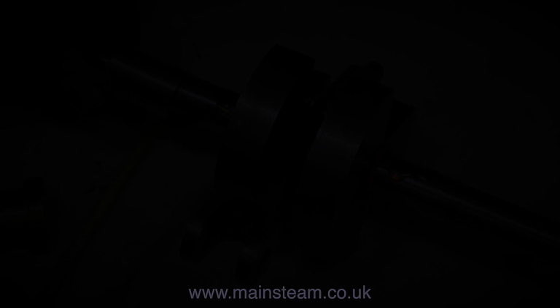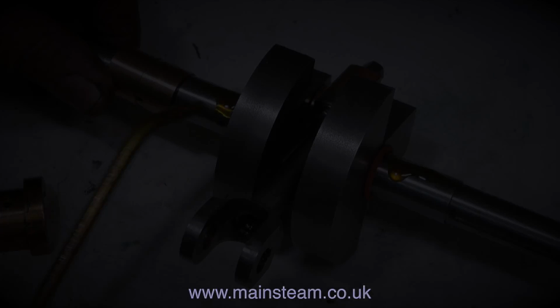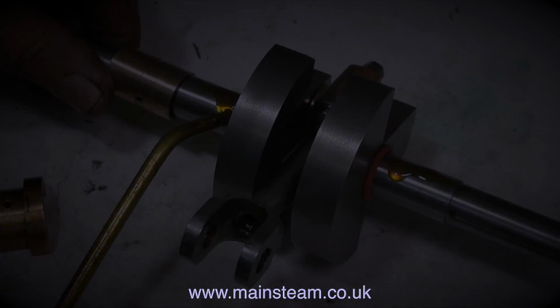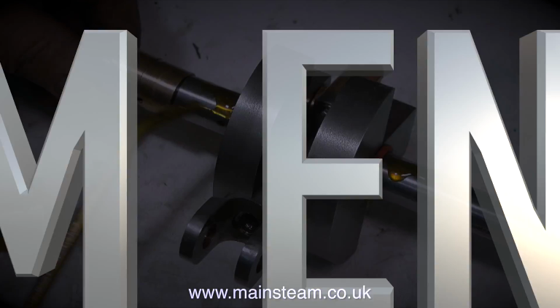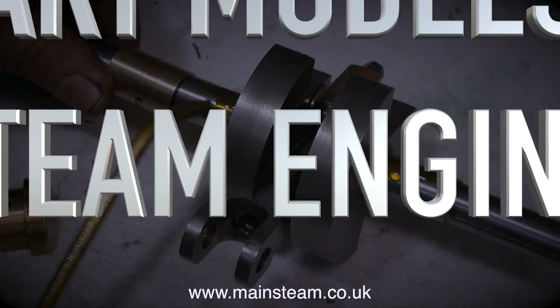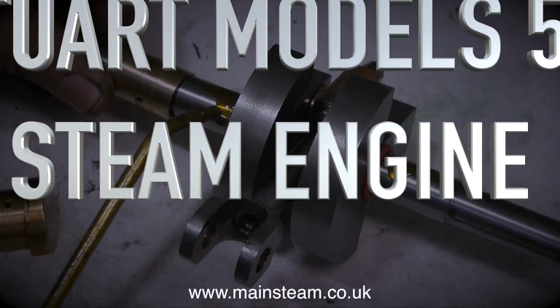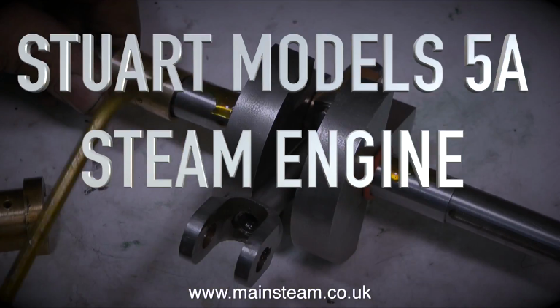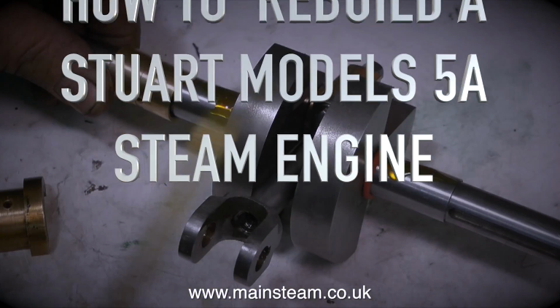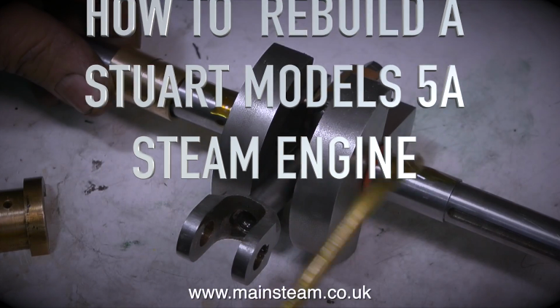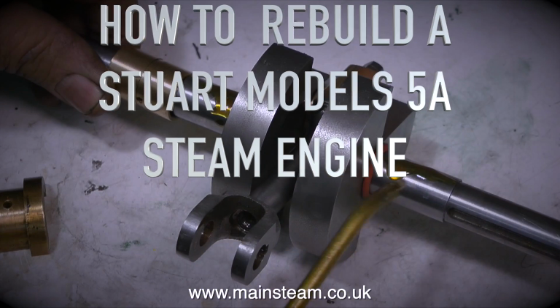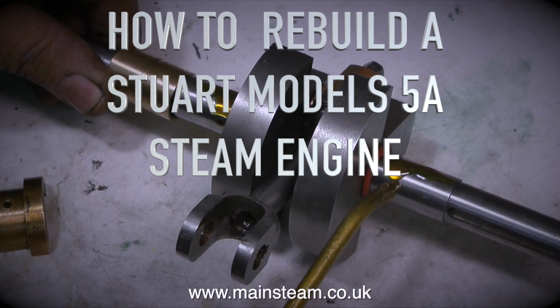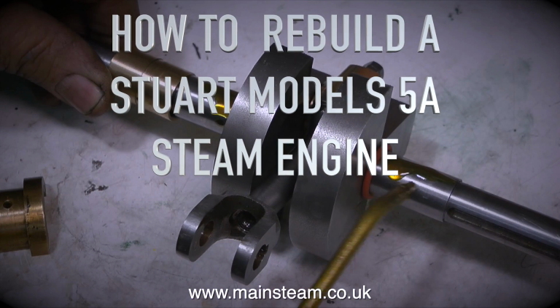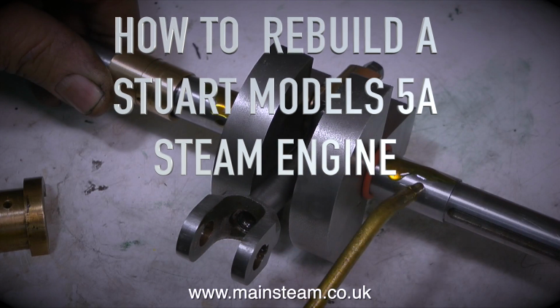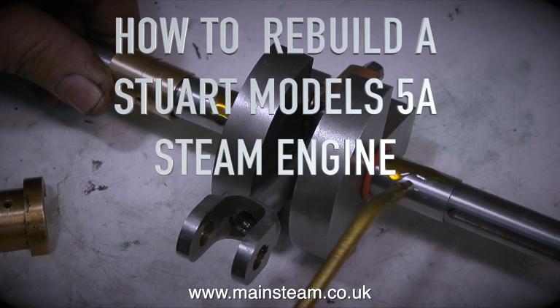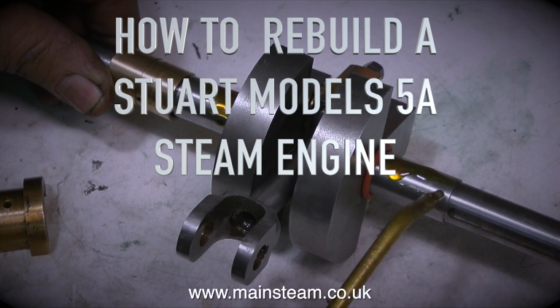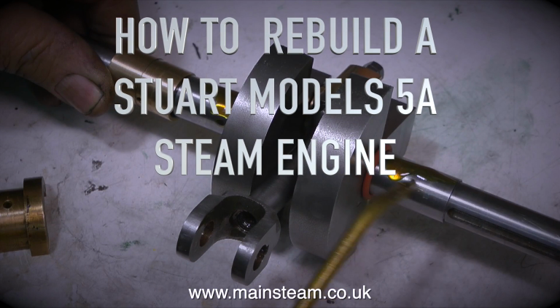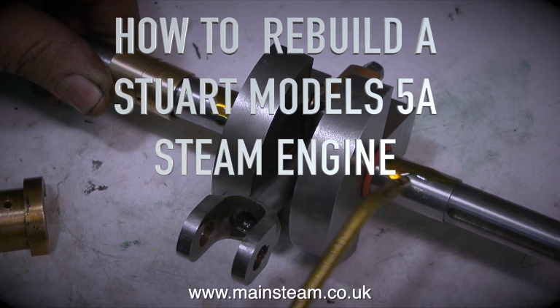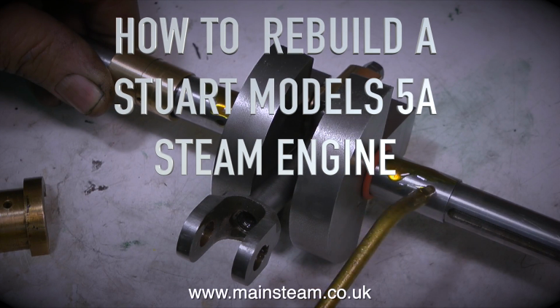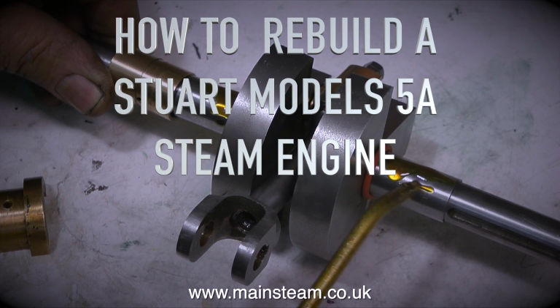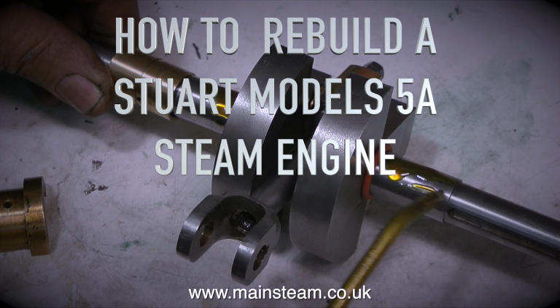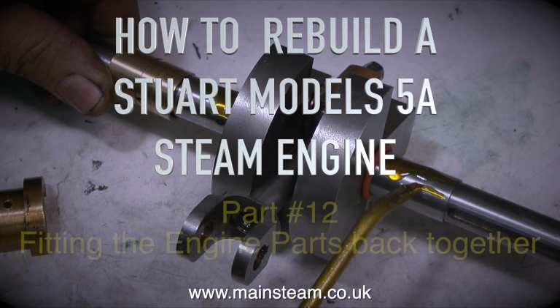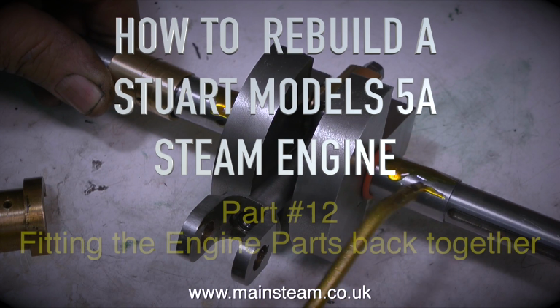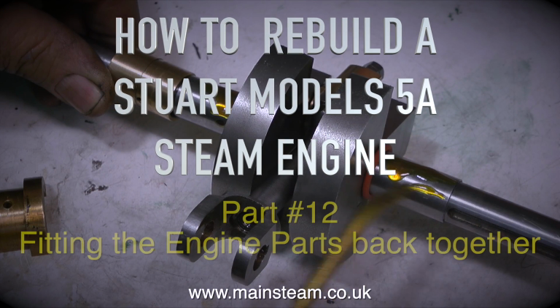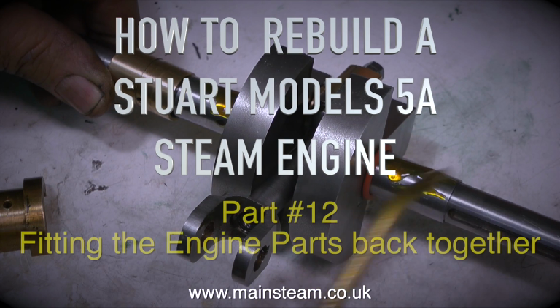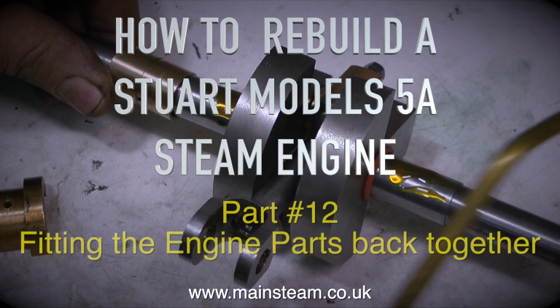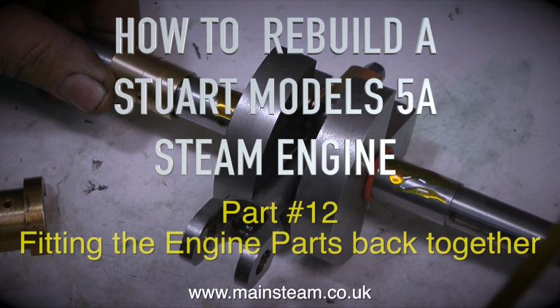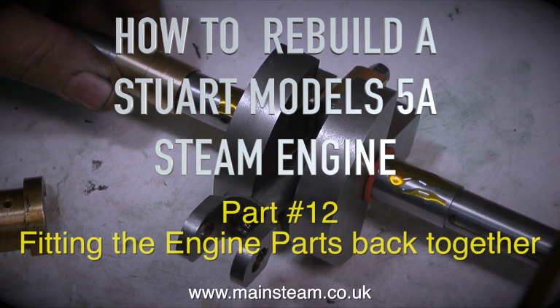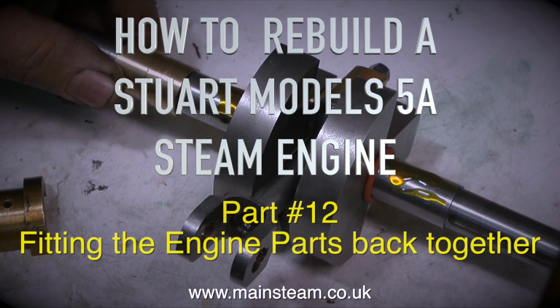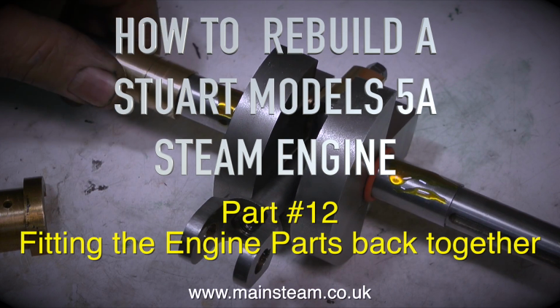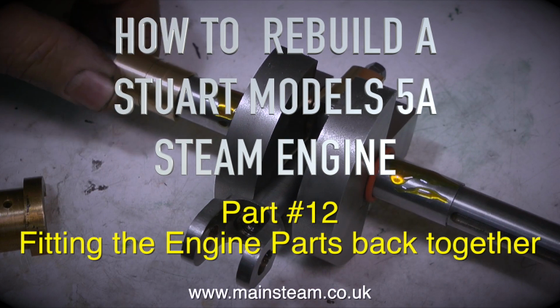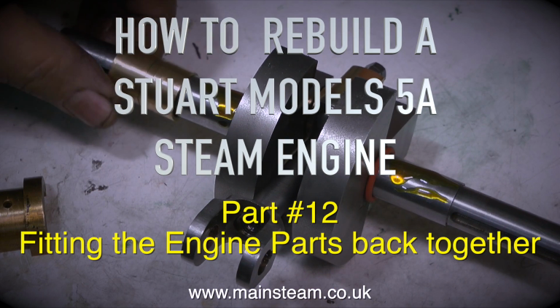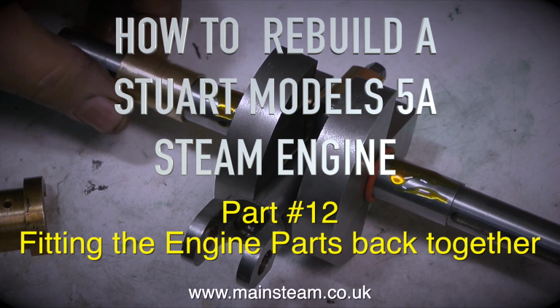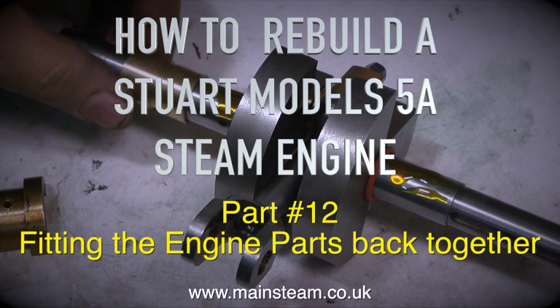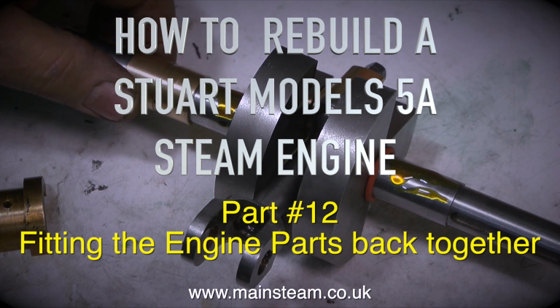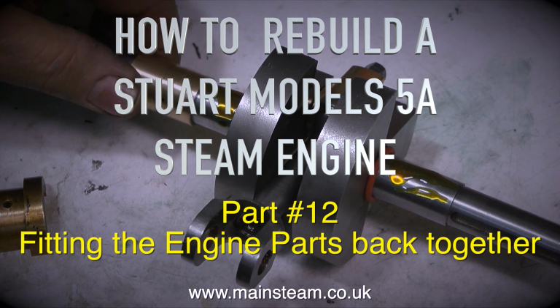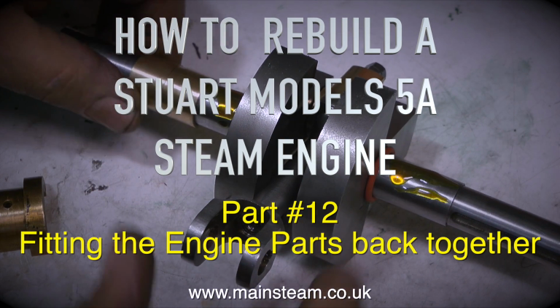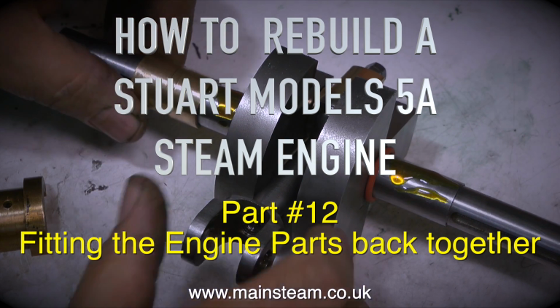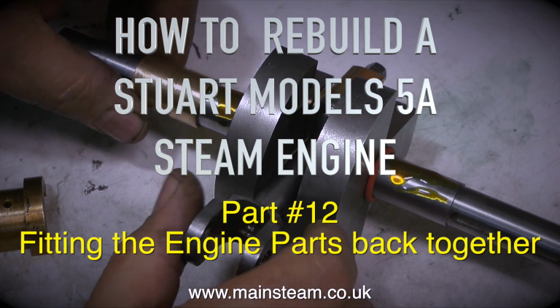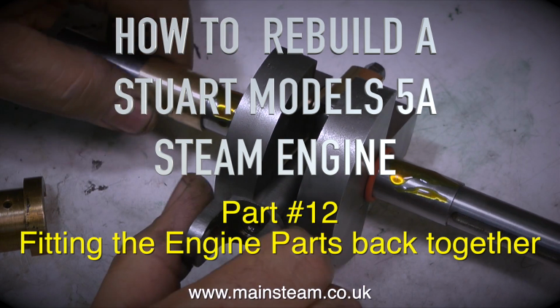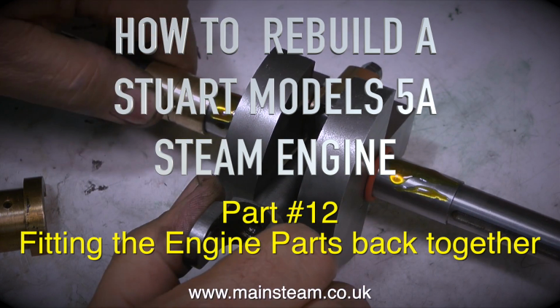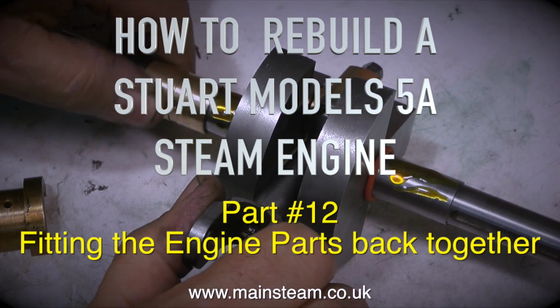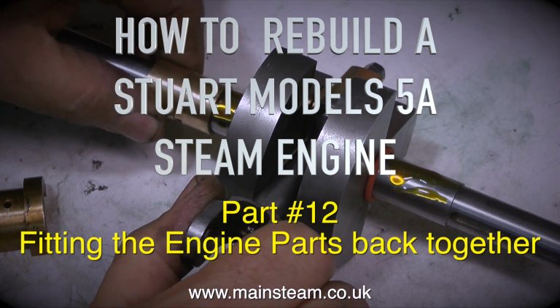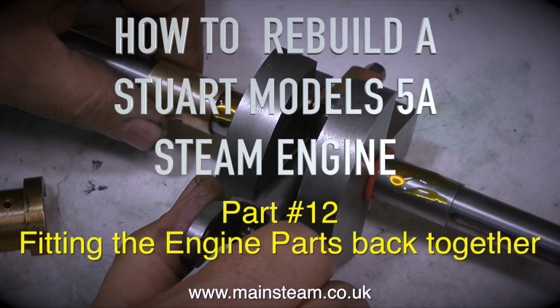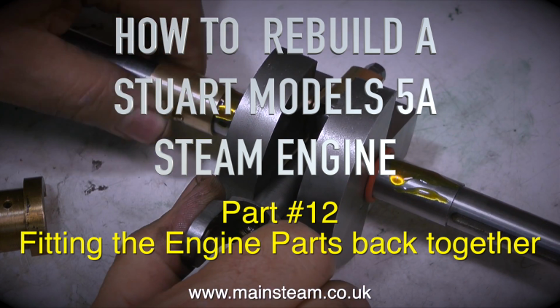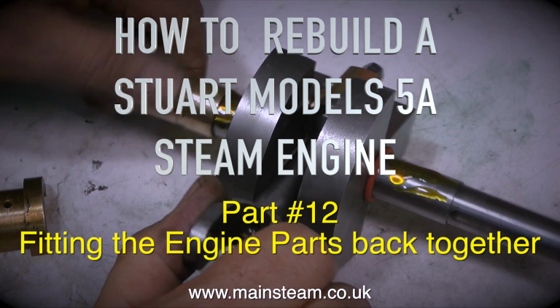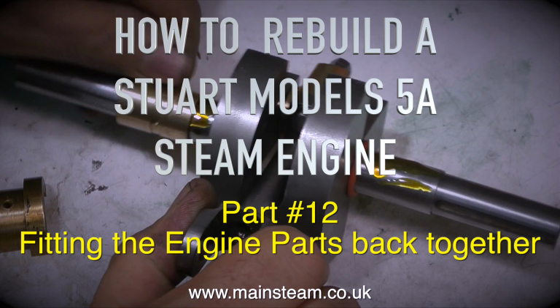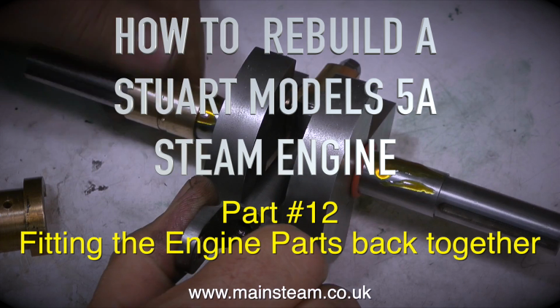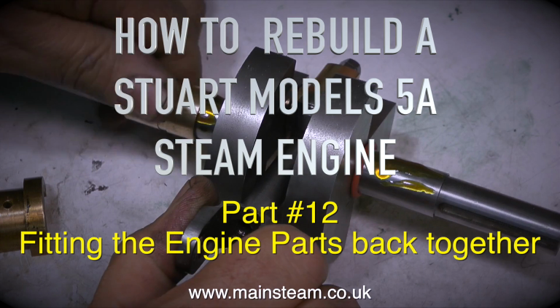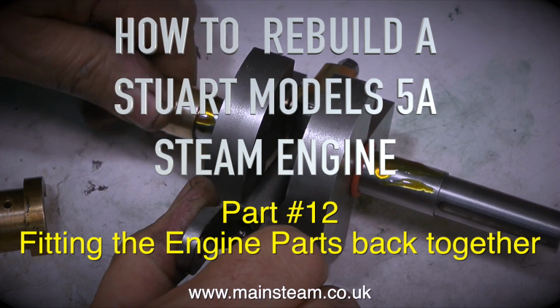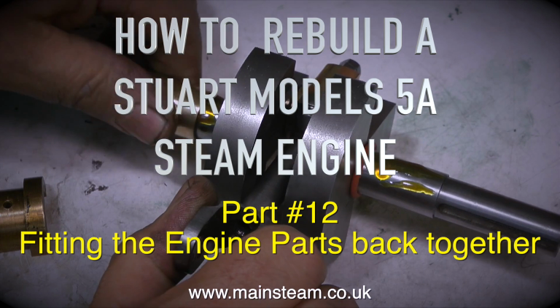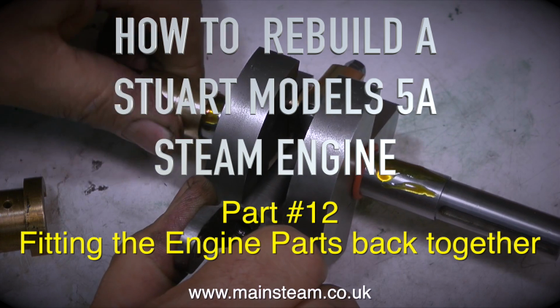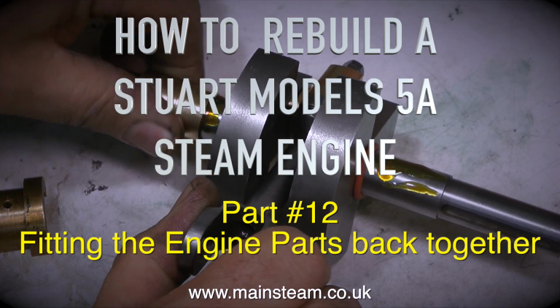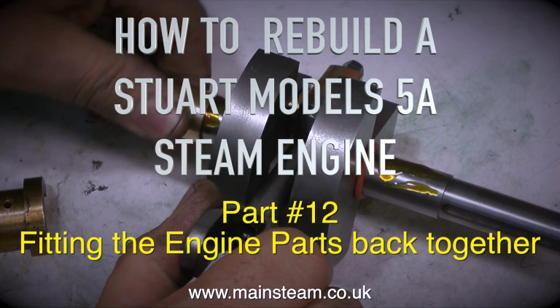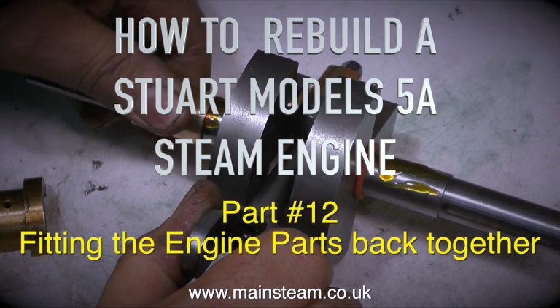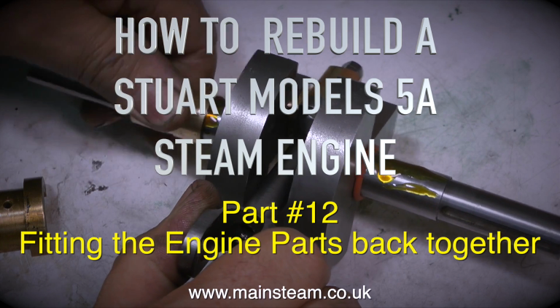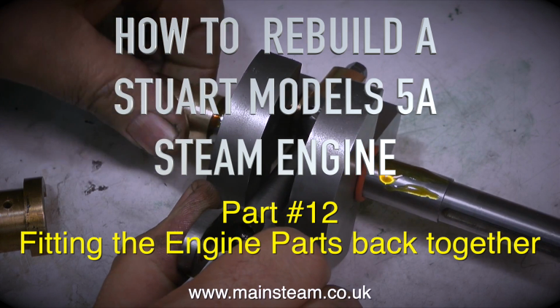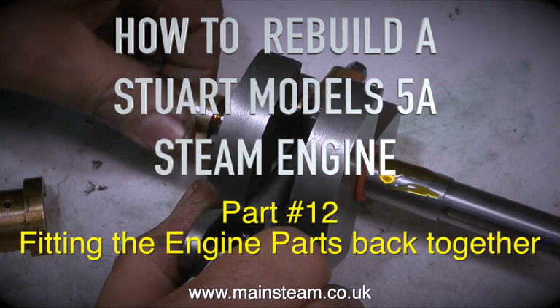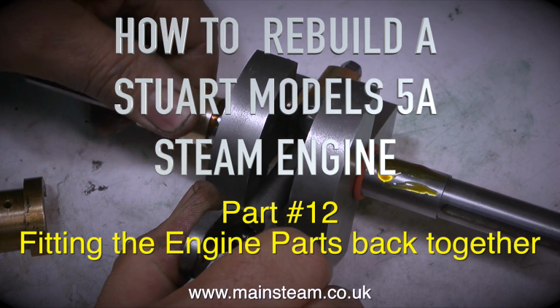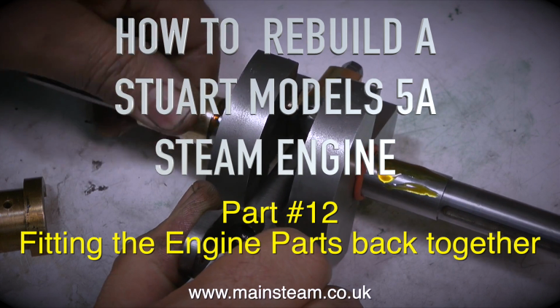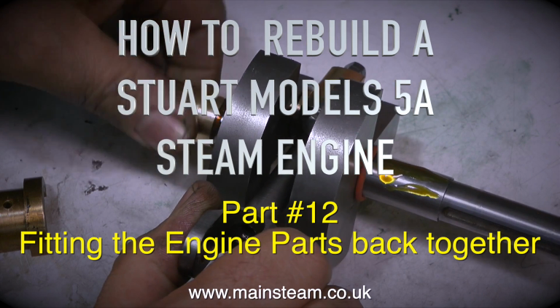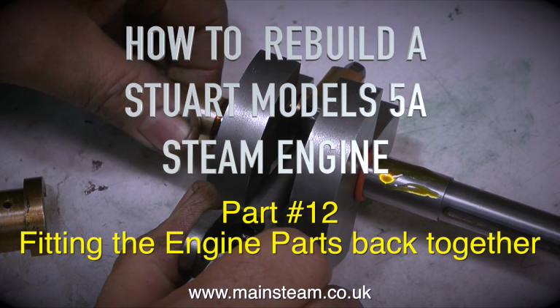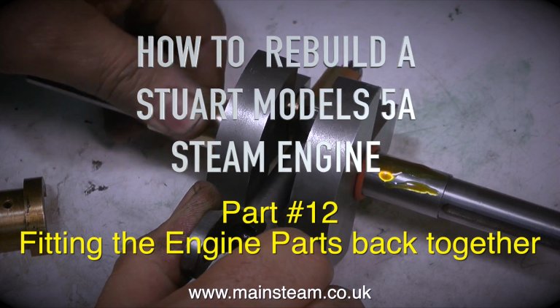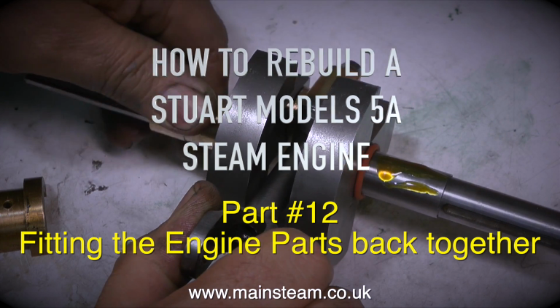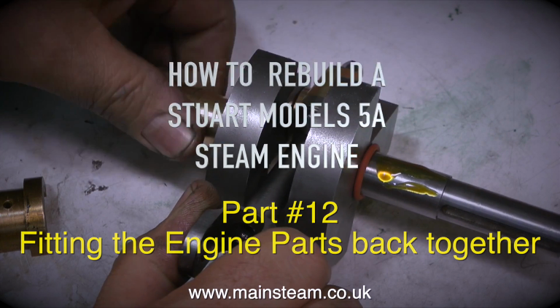How to rebuild a Stuart Models 5A steam engine — this is a bit of a milestone, it's part 12: fitting the engine parts back together.